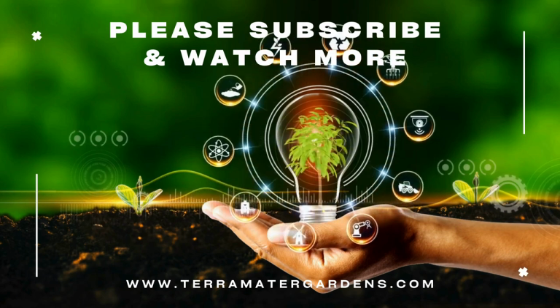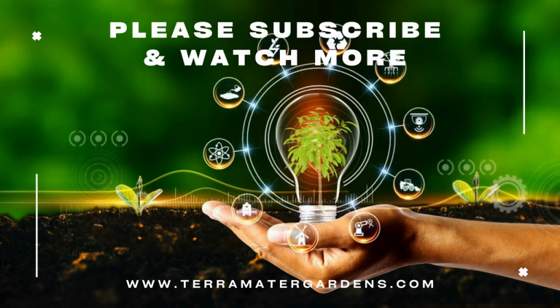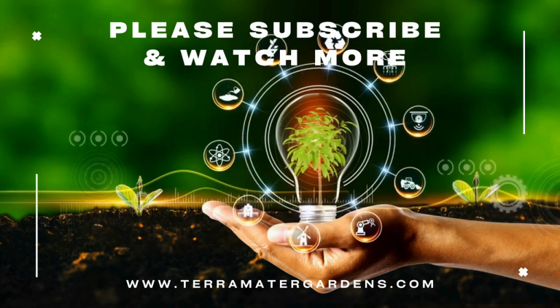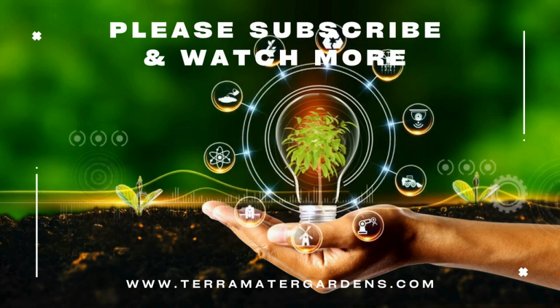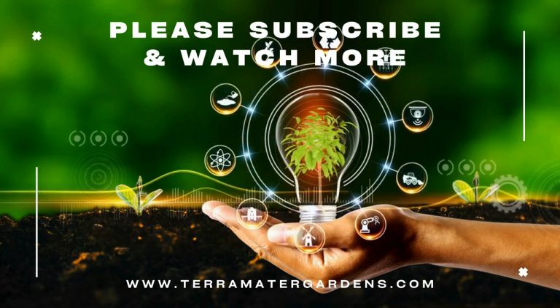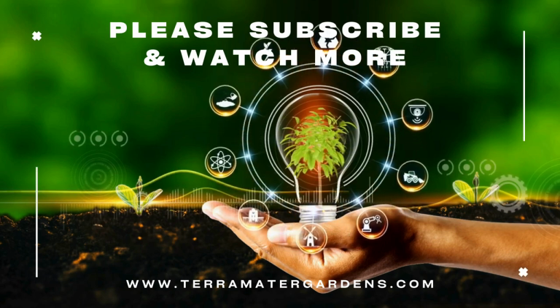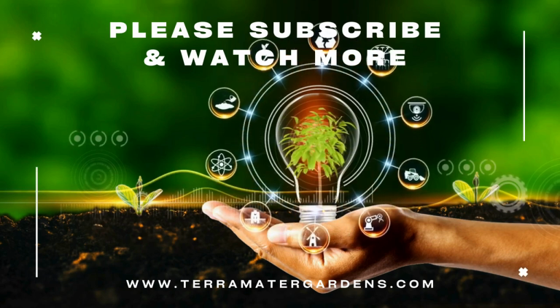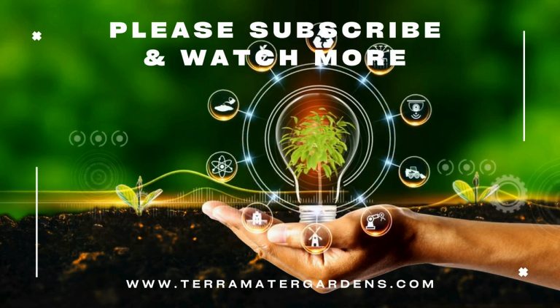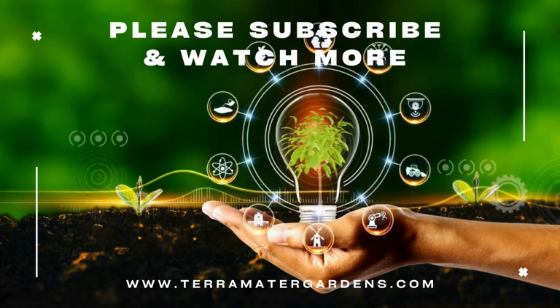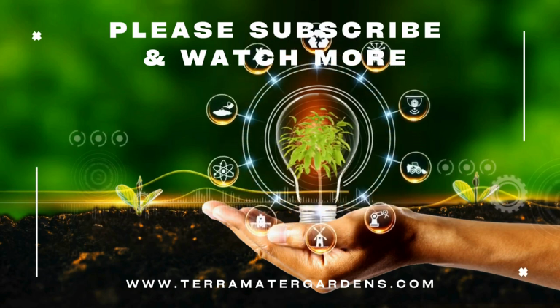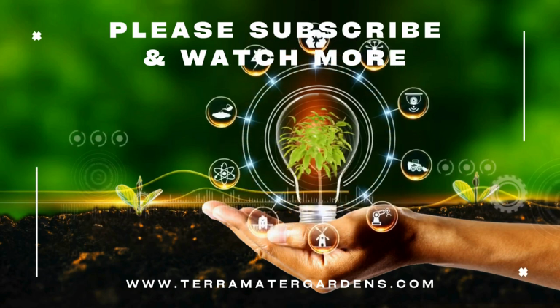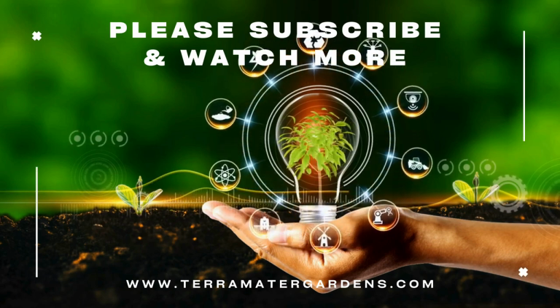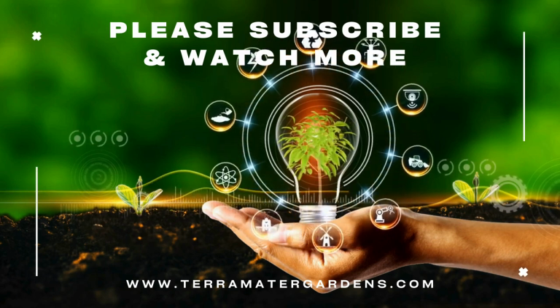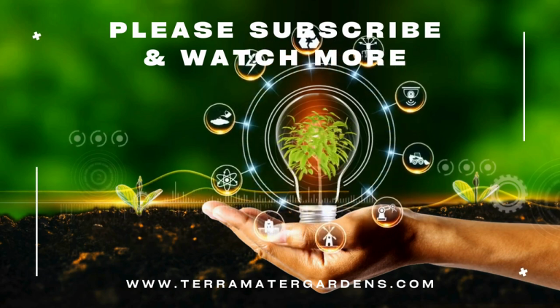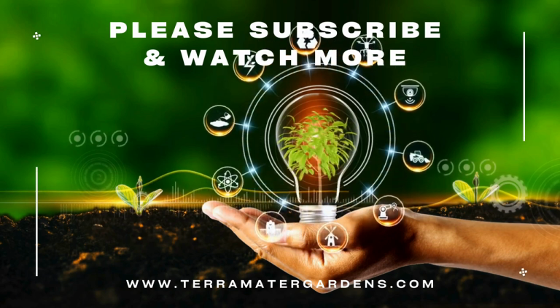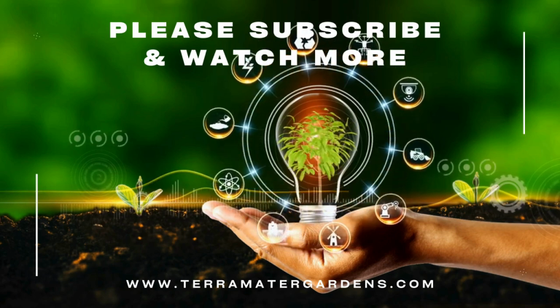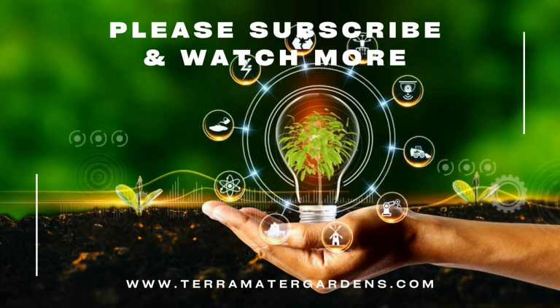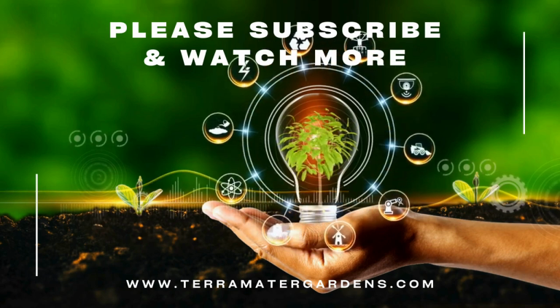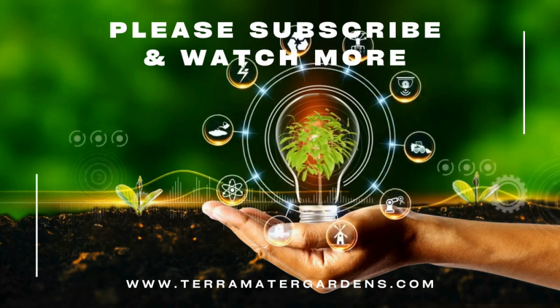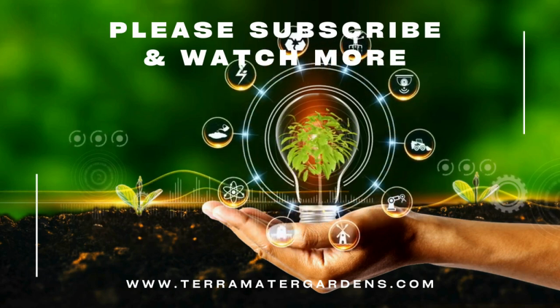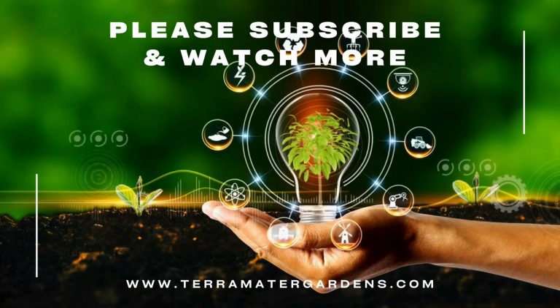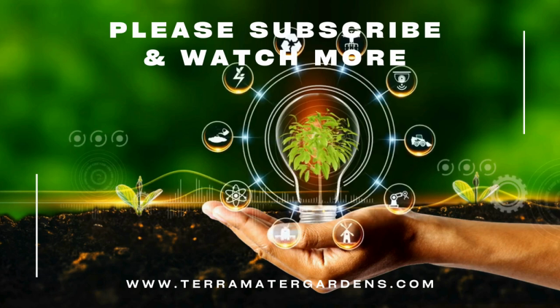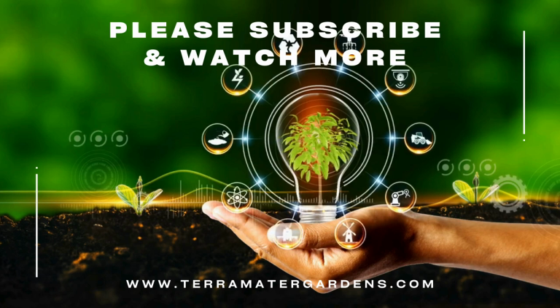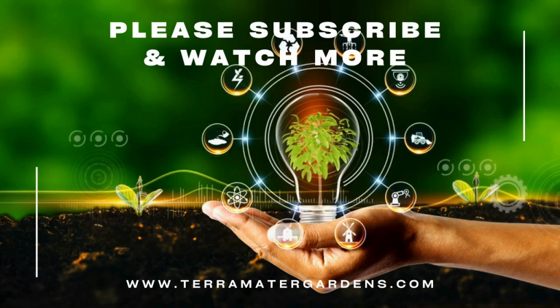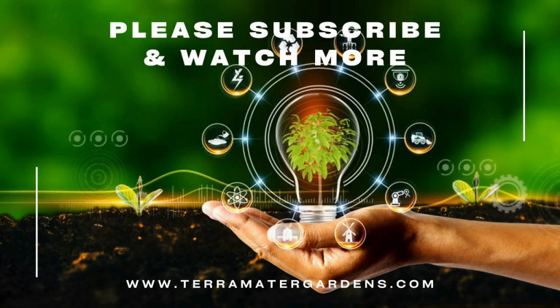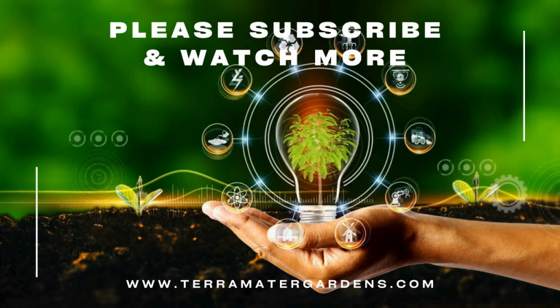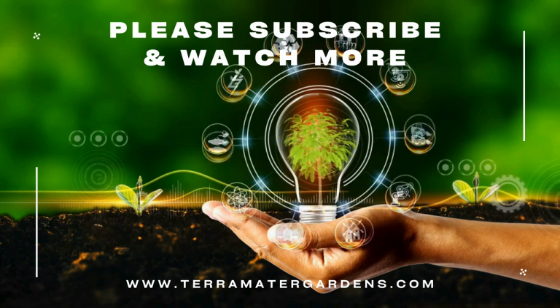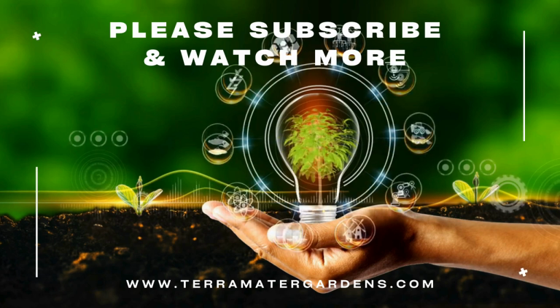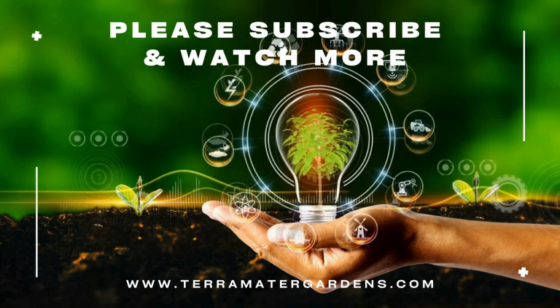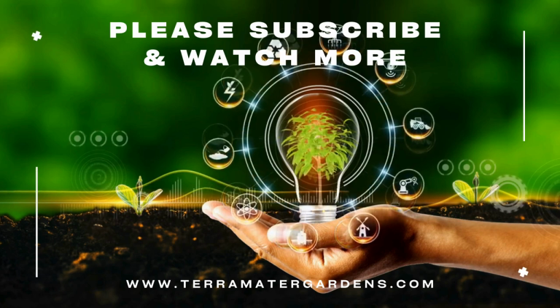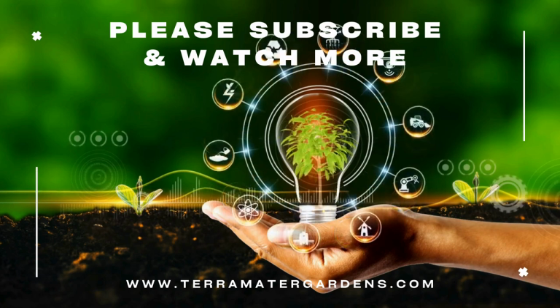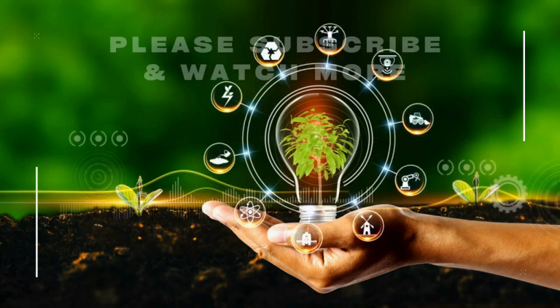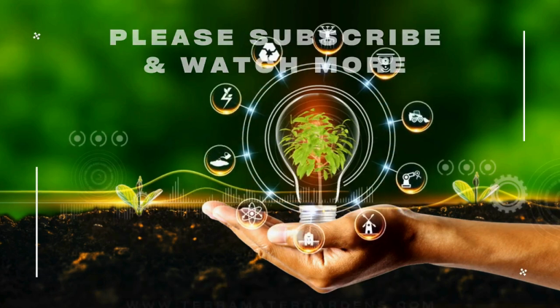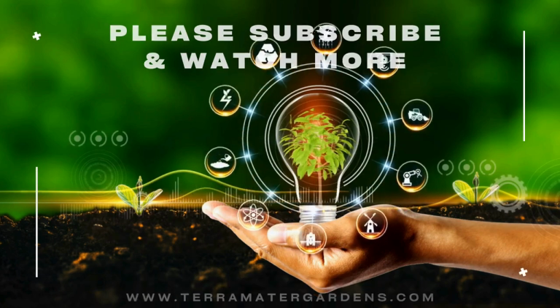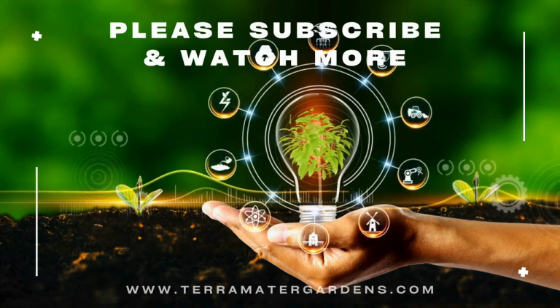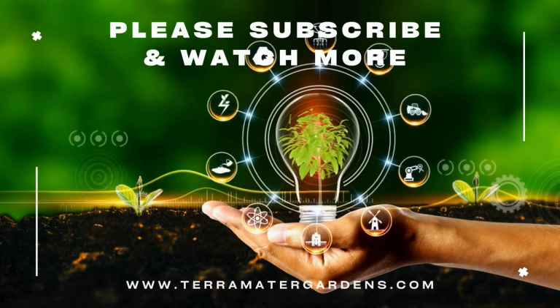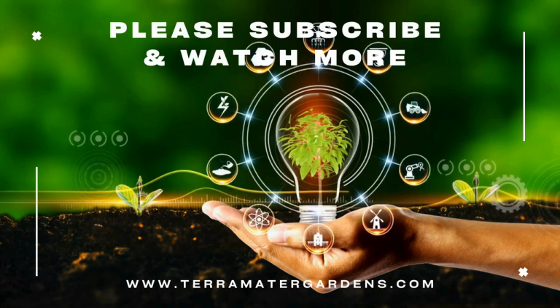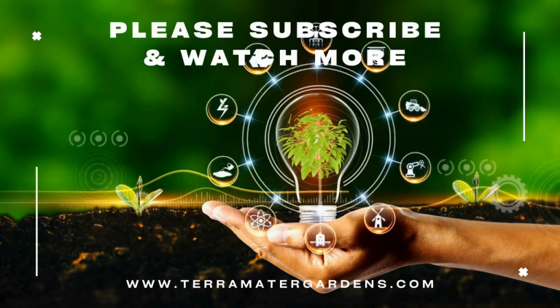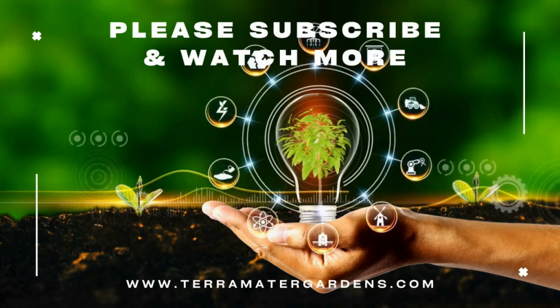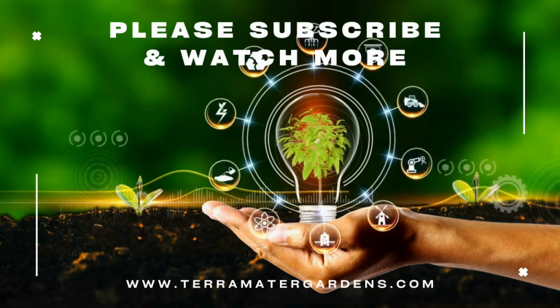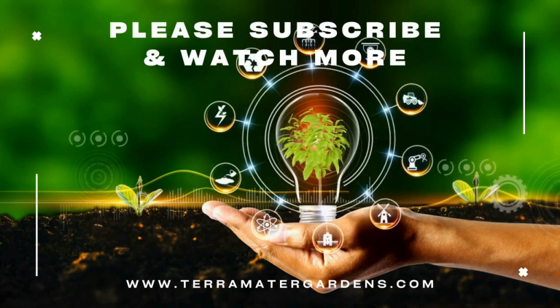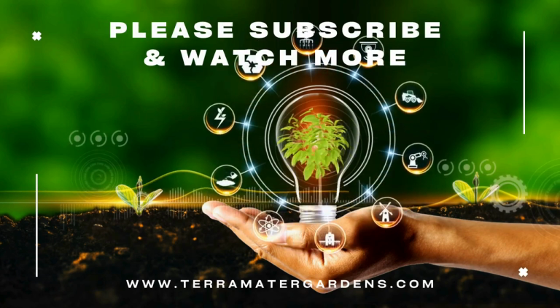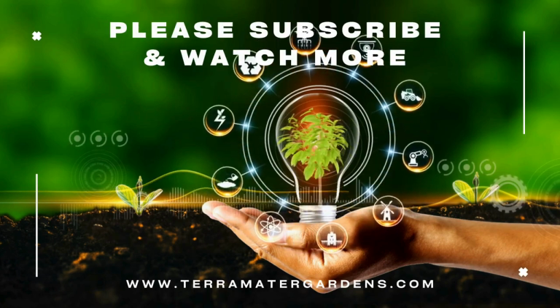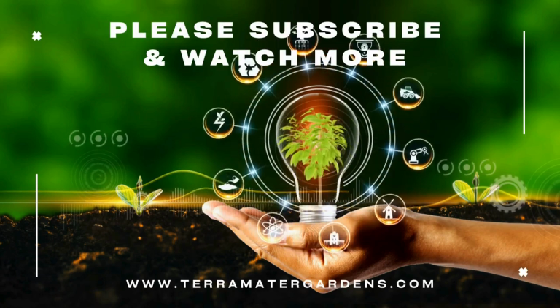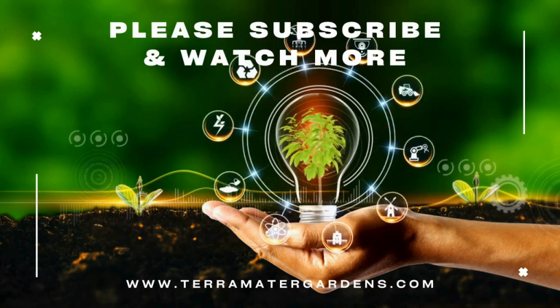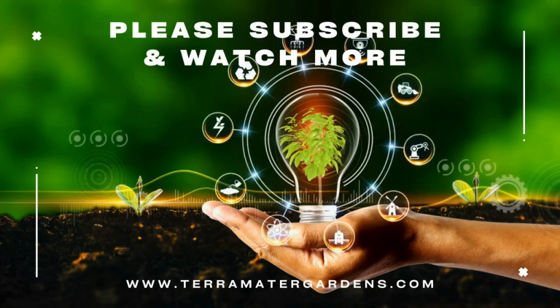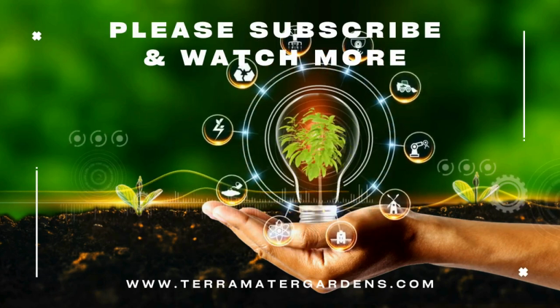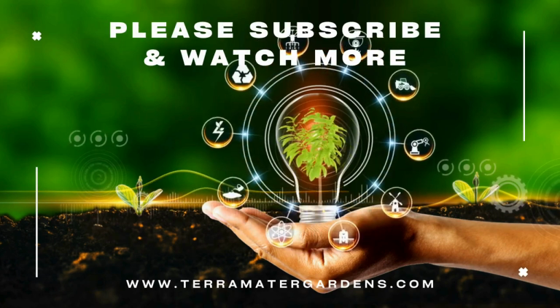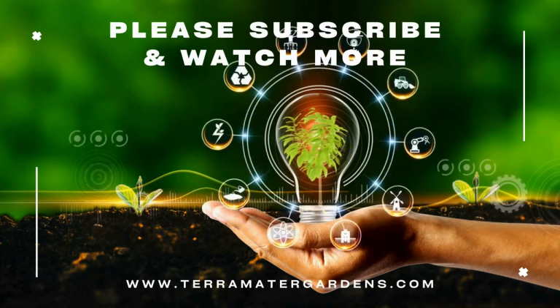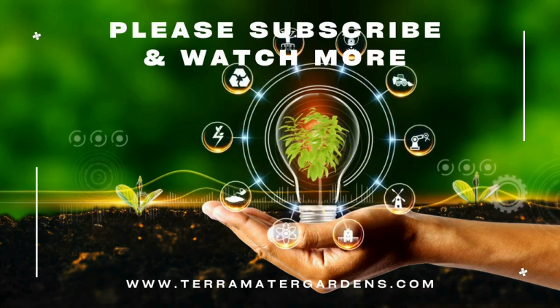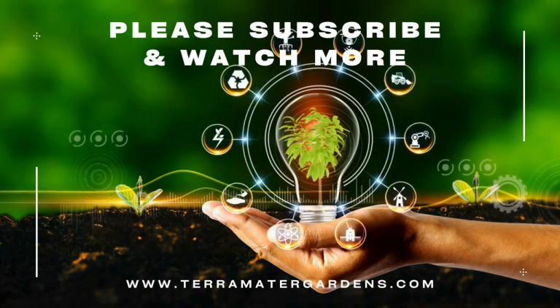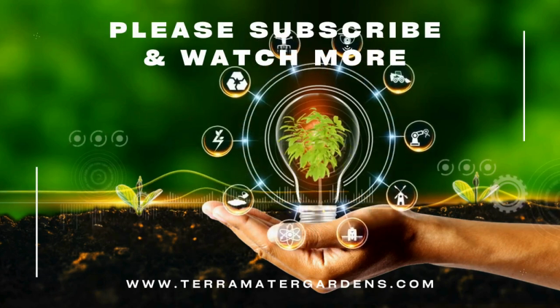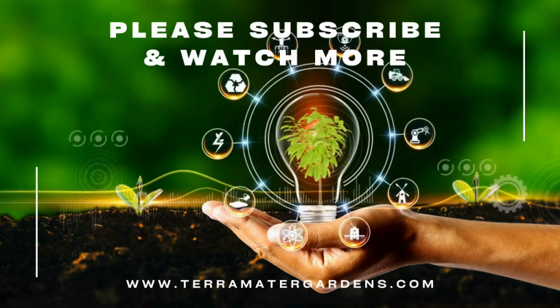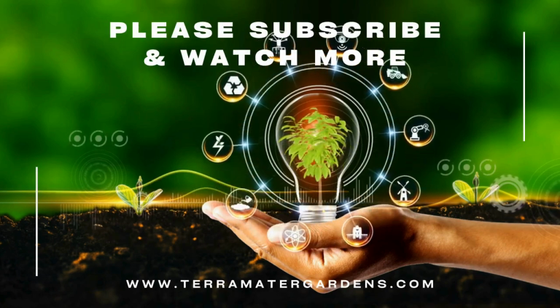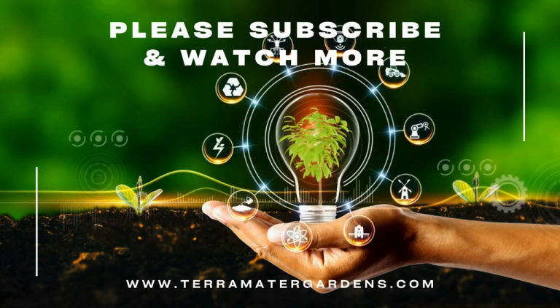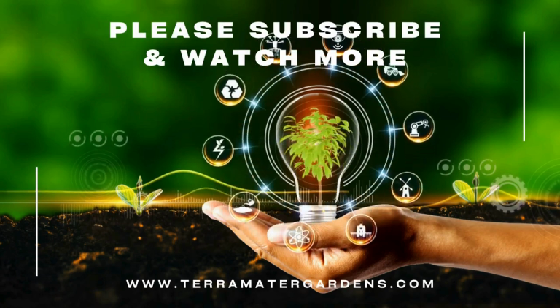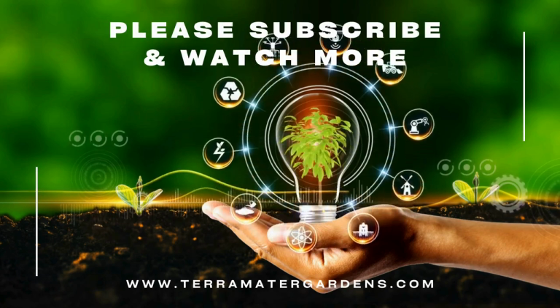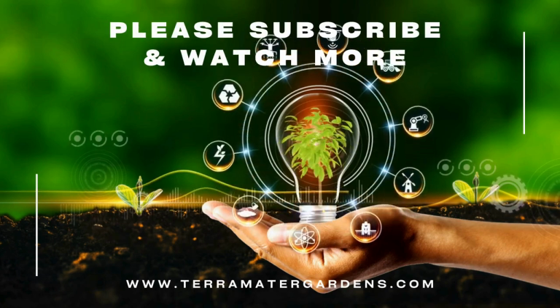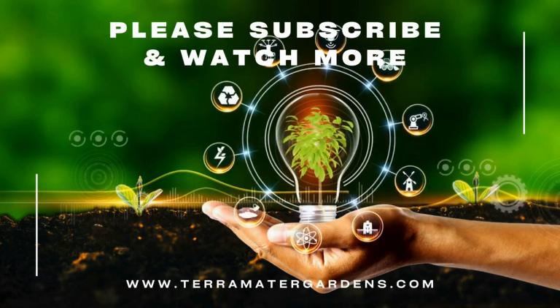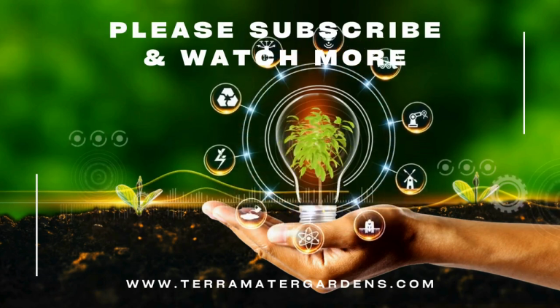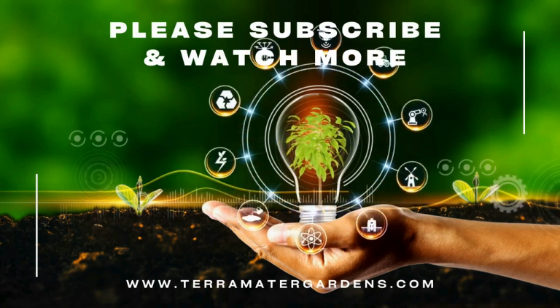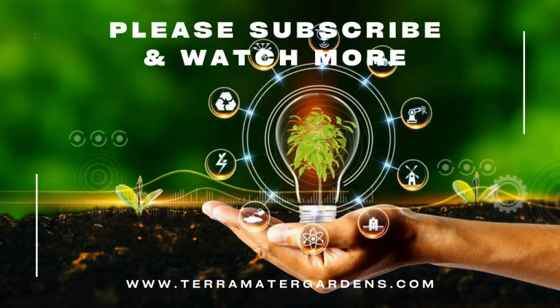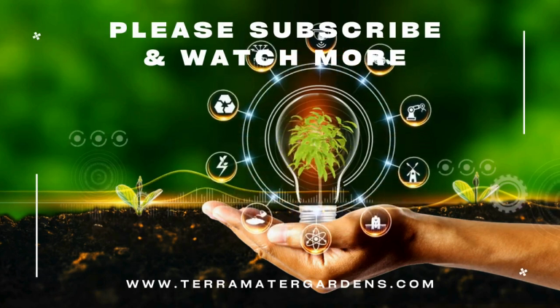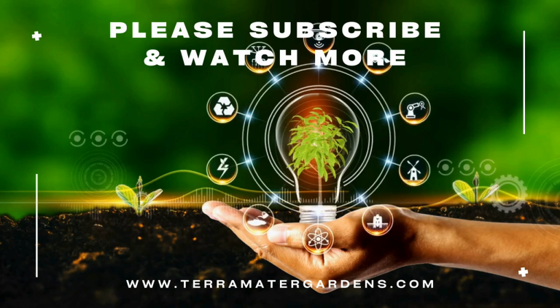And that wraps up our plant profile for today. Don't forget to like, comment, and subscribe for more content. Until next time, happy growing!